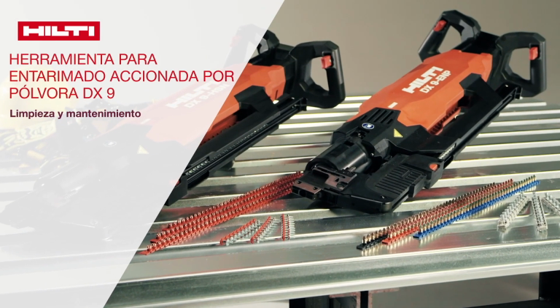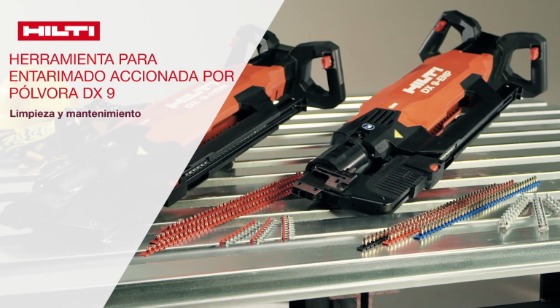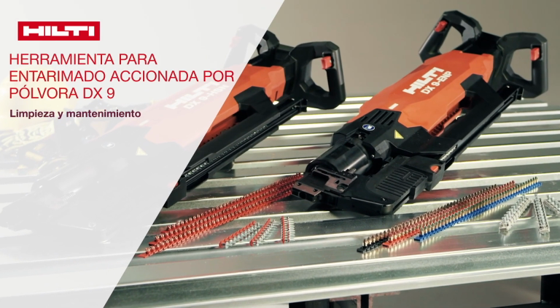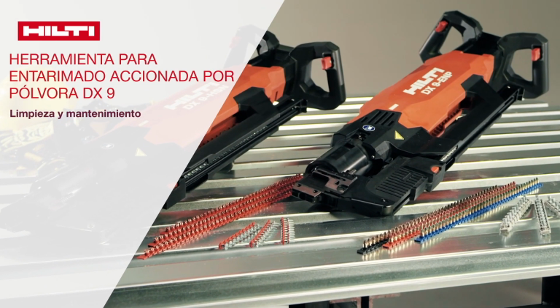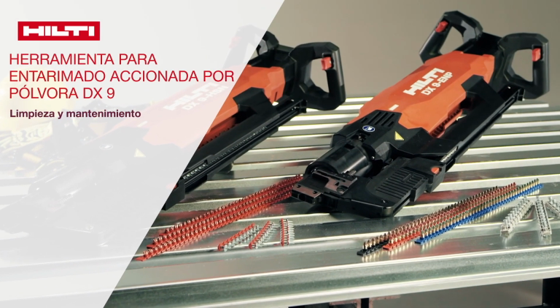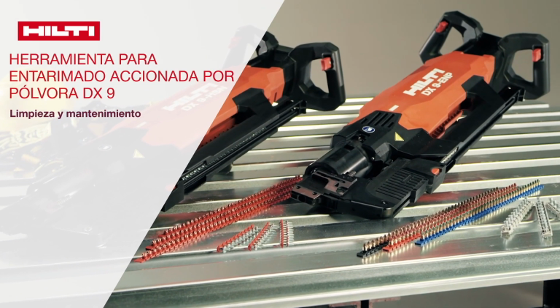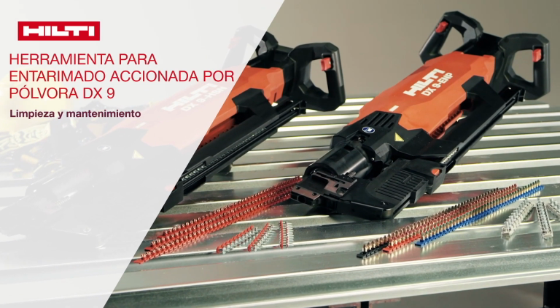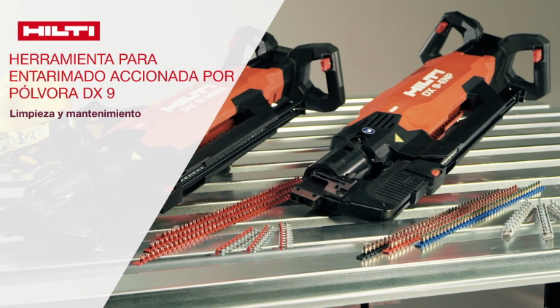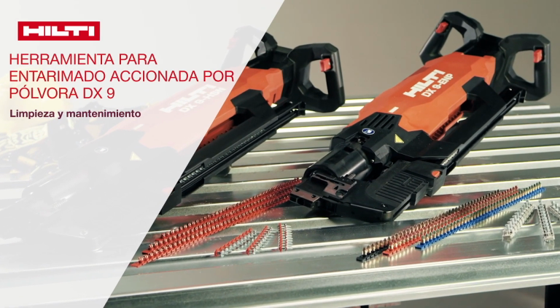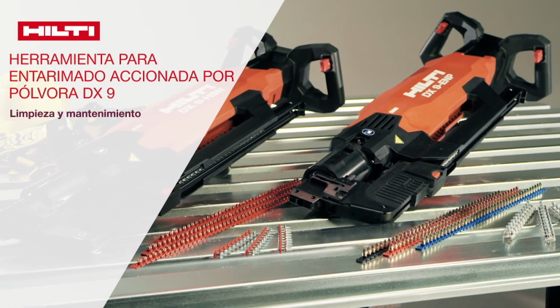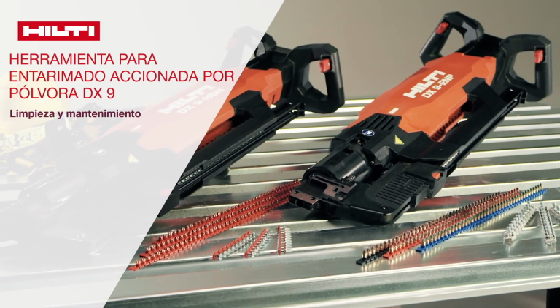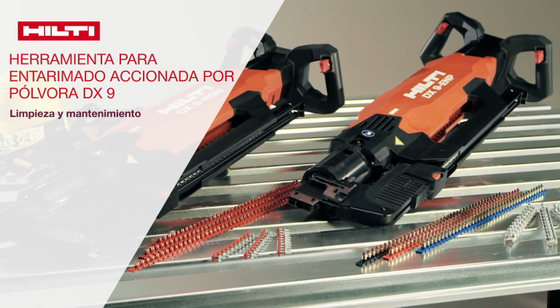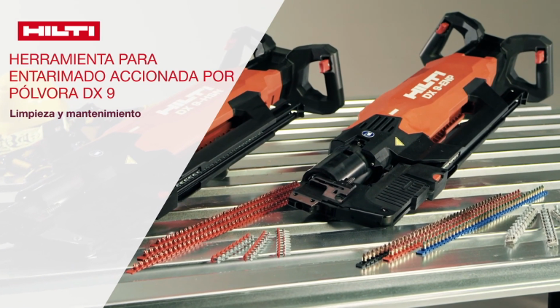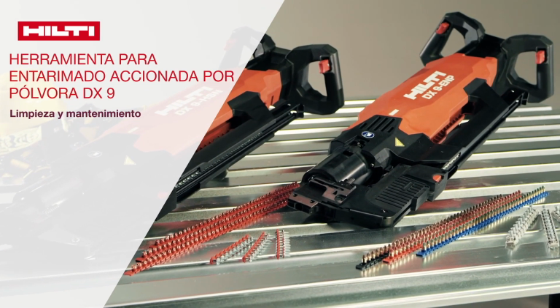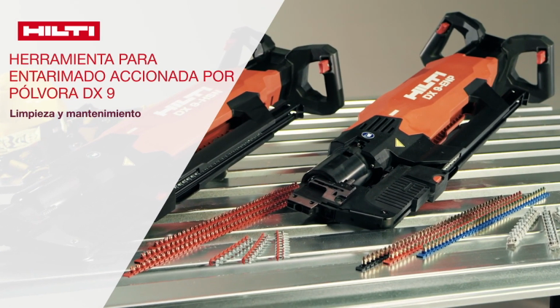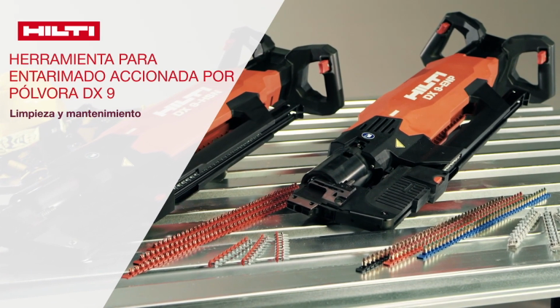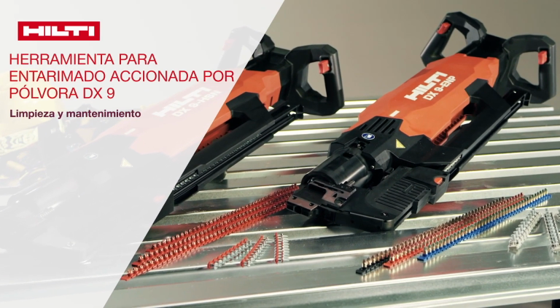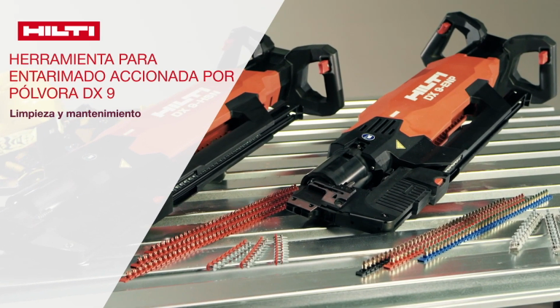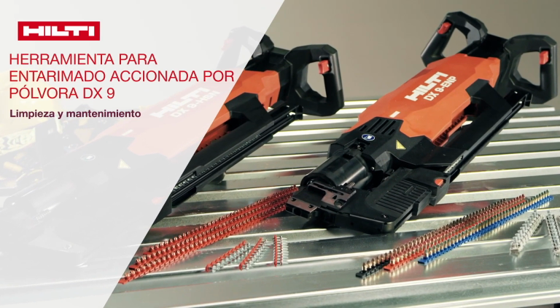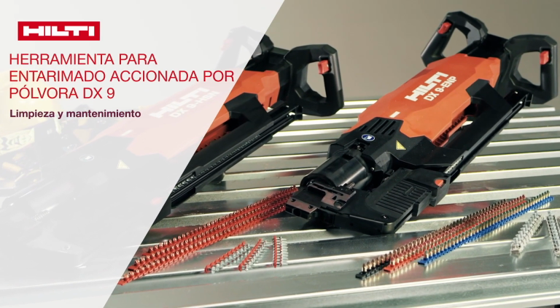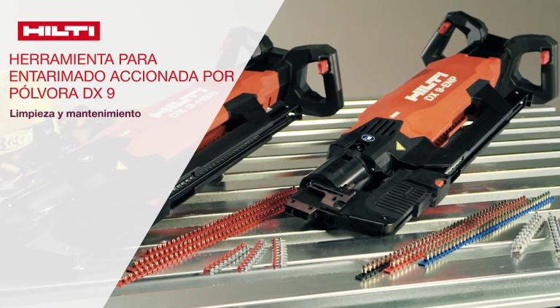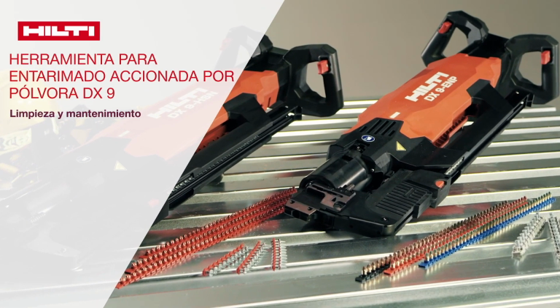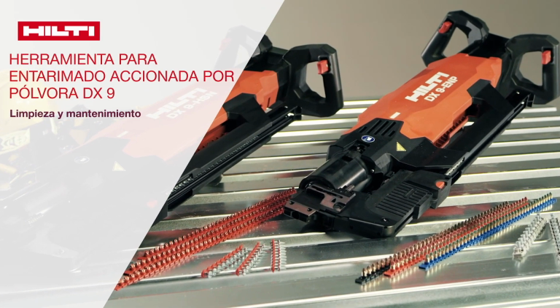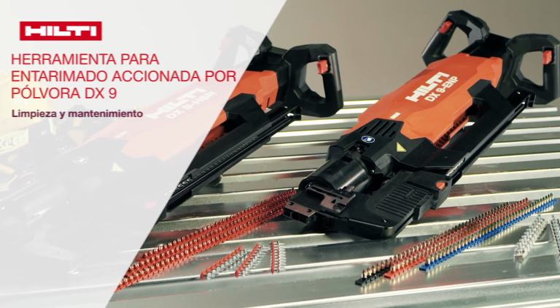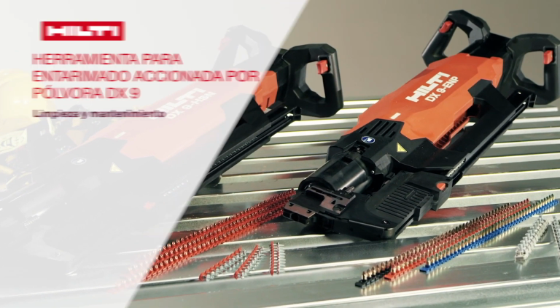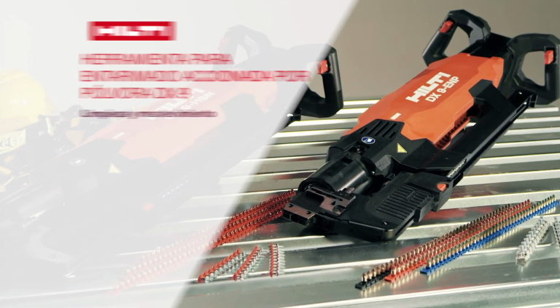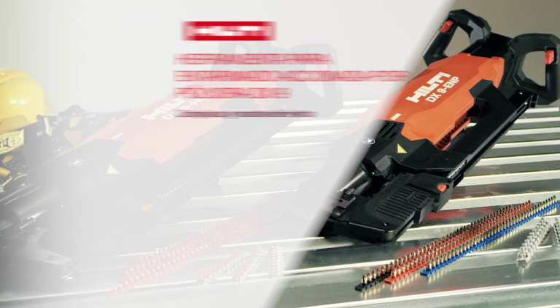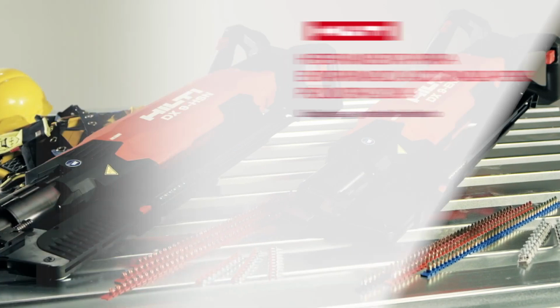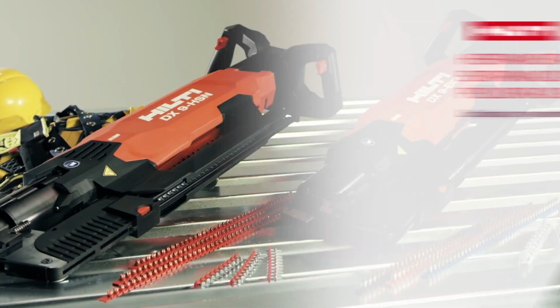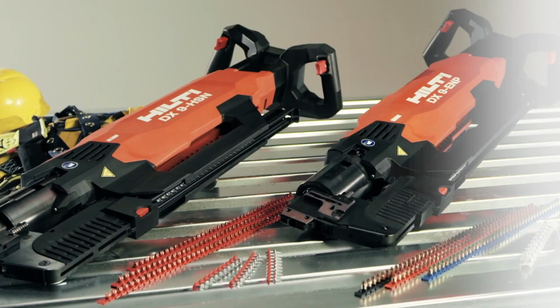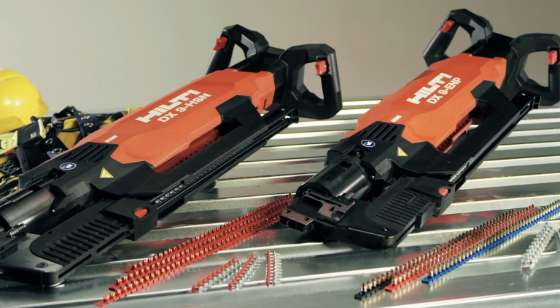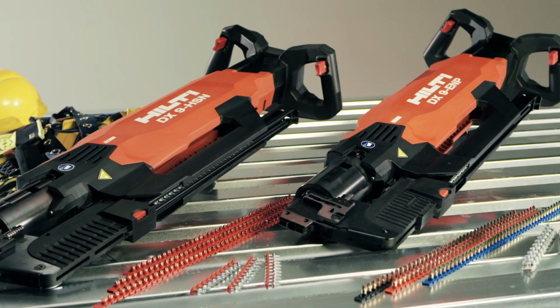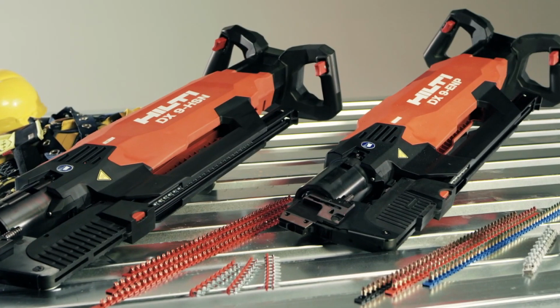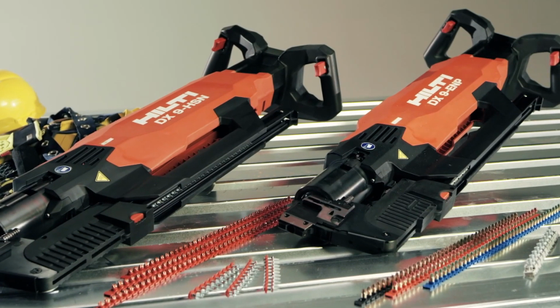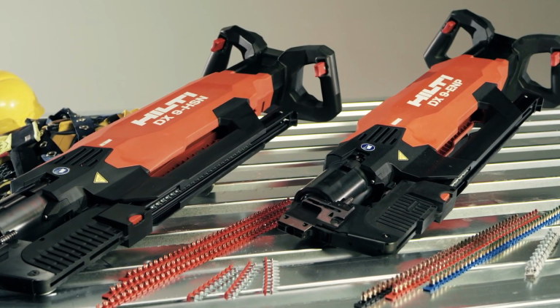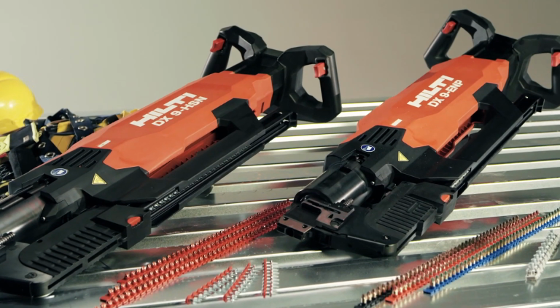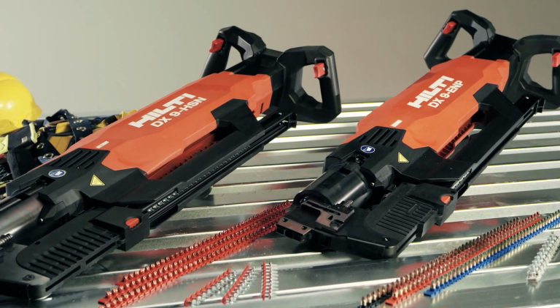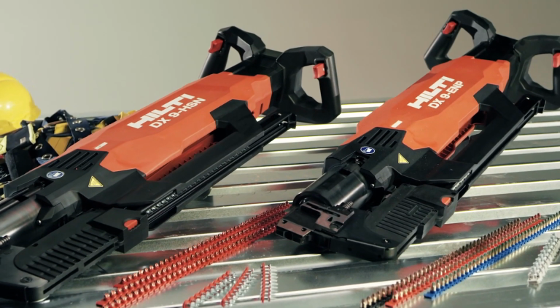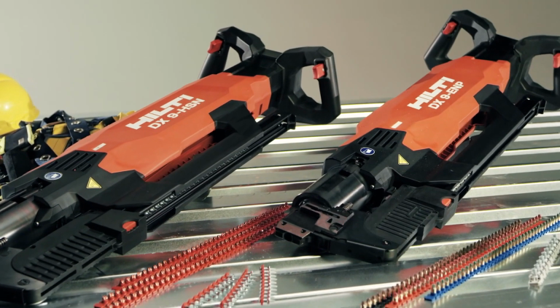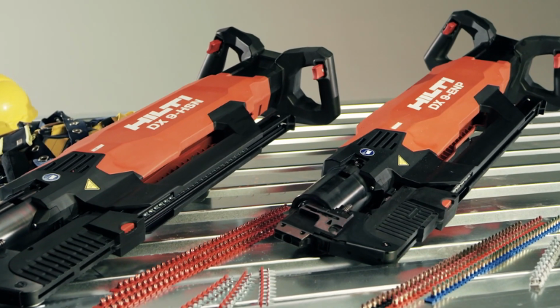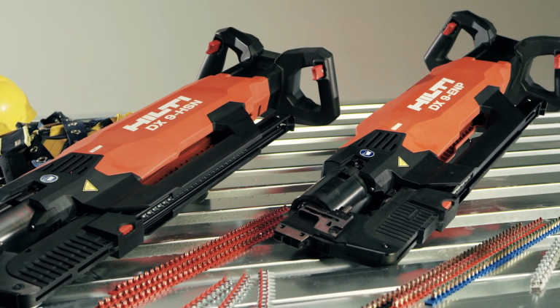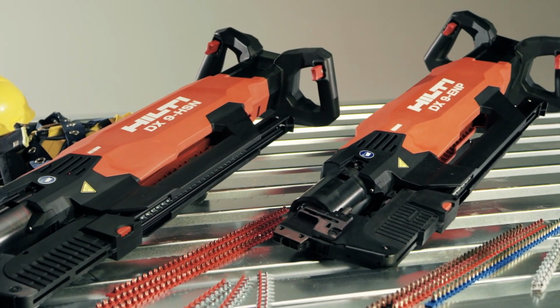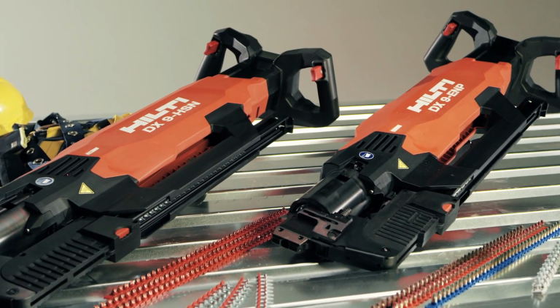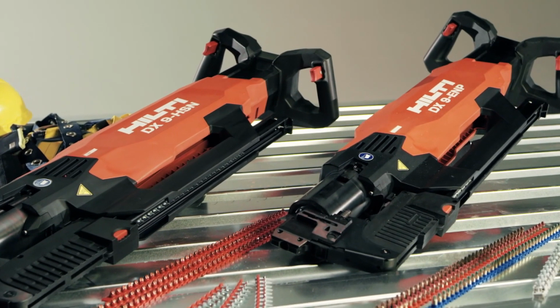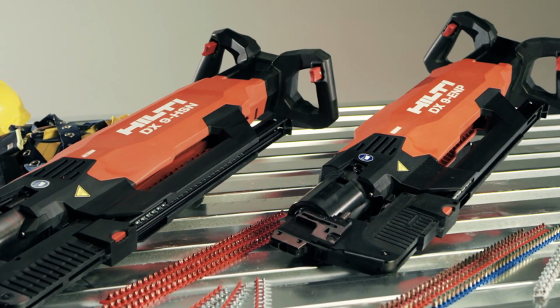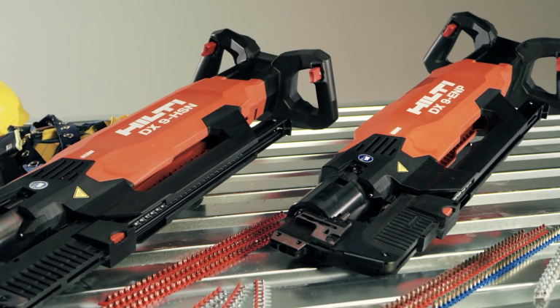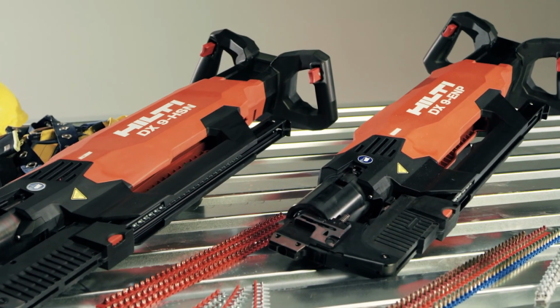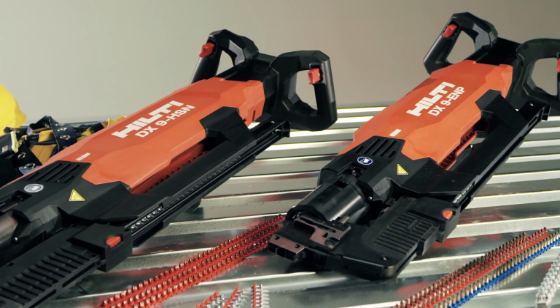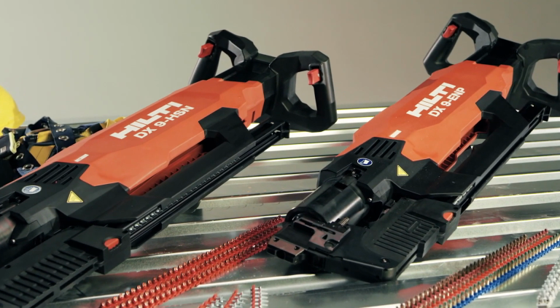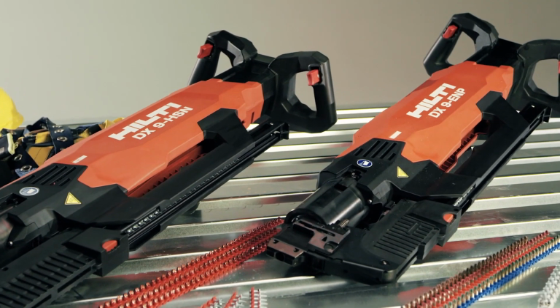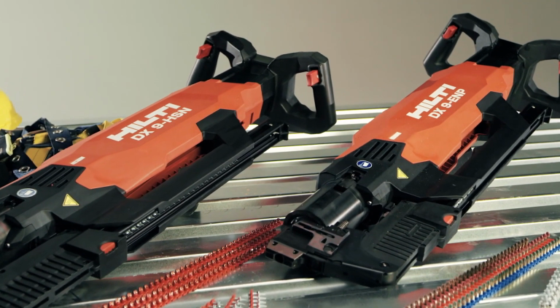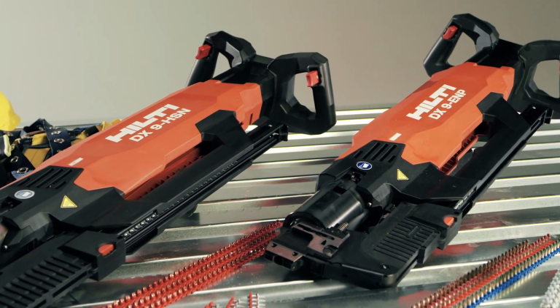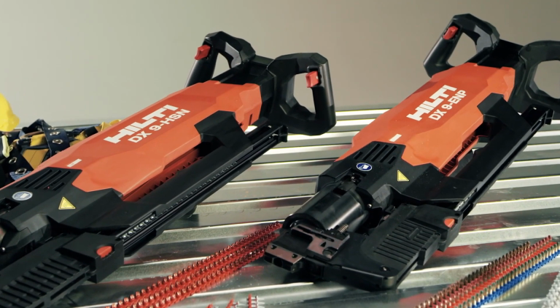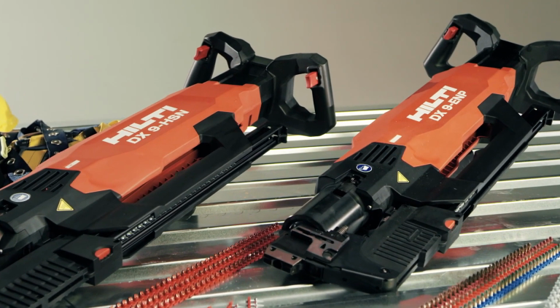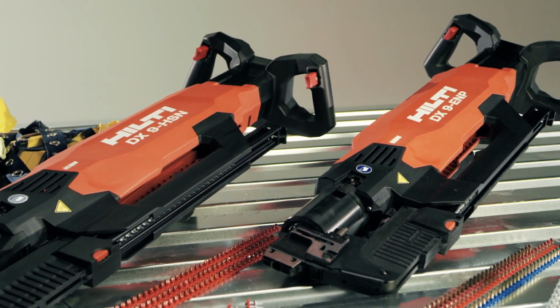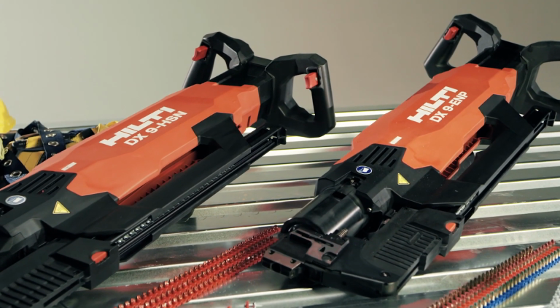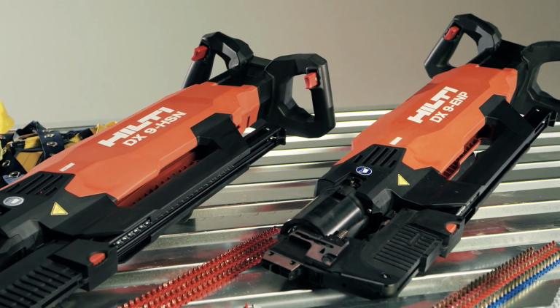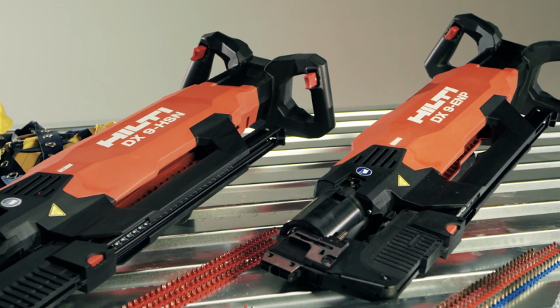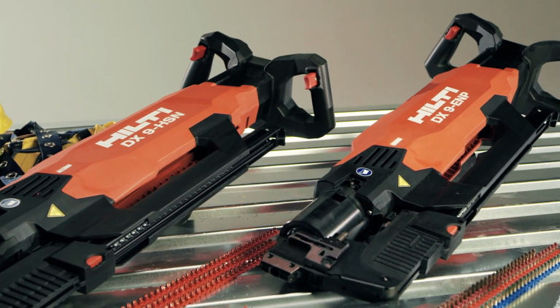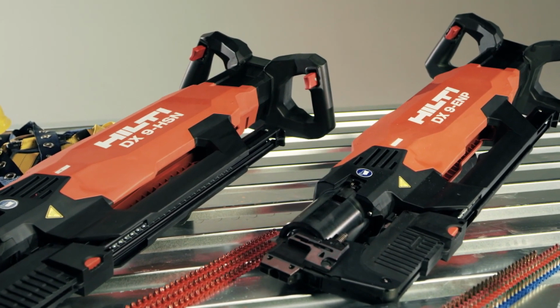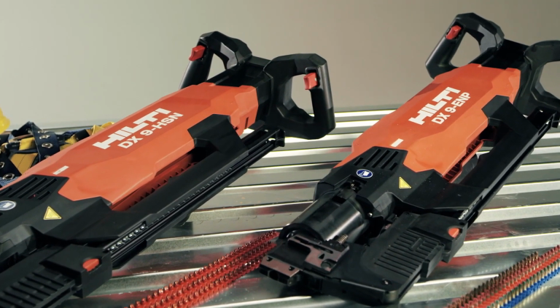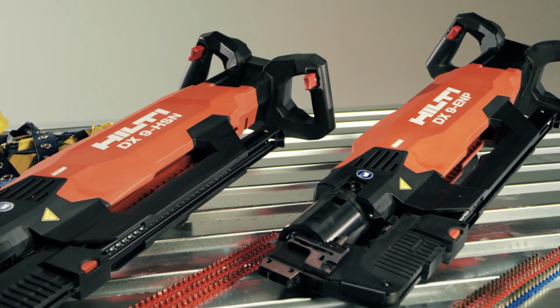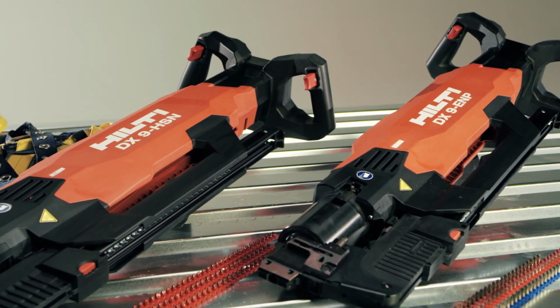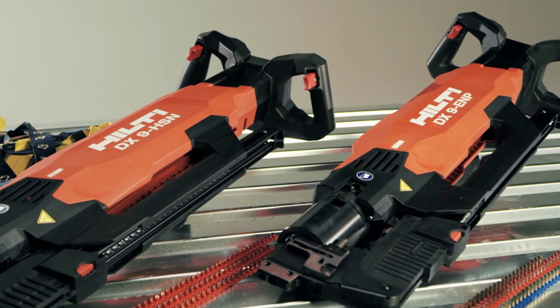This video will help you learn how to clean and maintain your Hilti DX9 HSN and DX9 ENP stand-up decking tool.